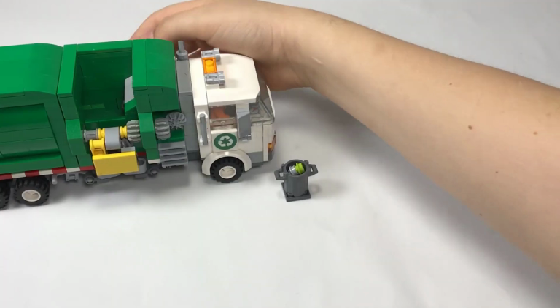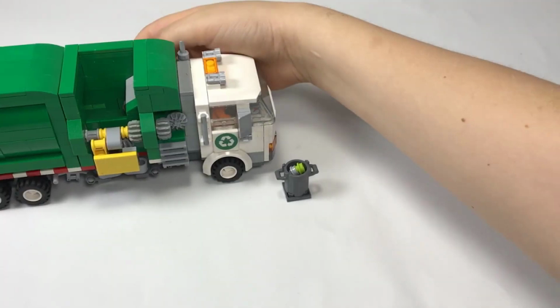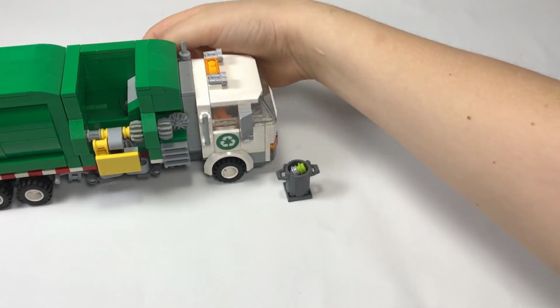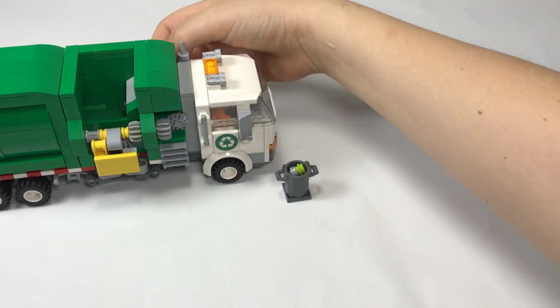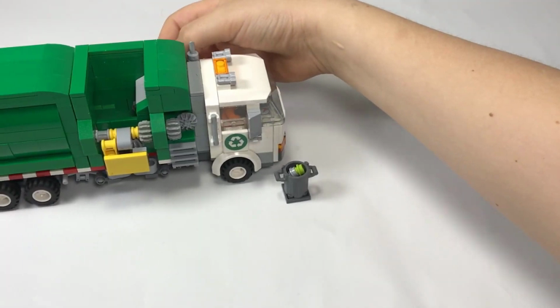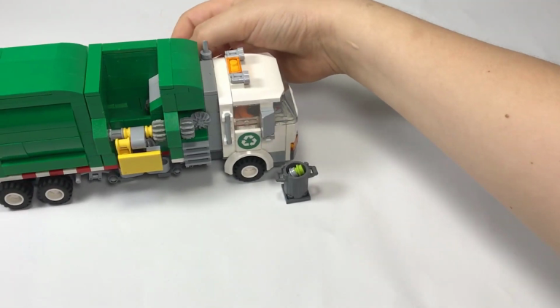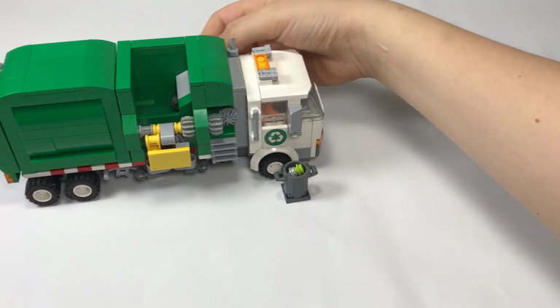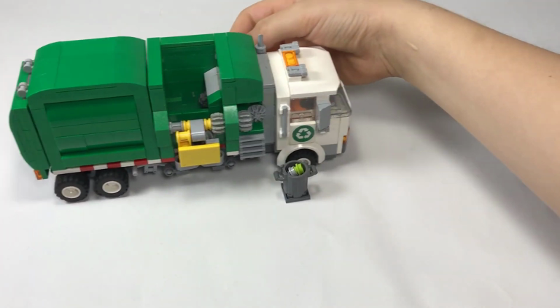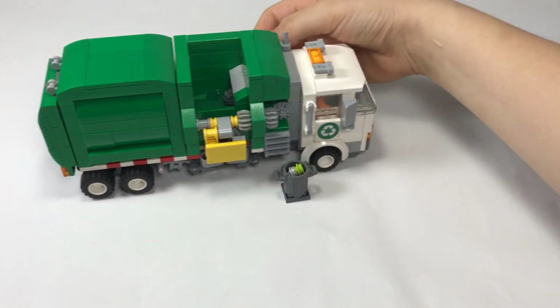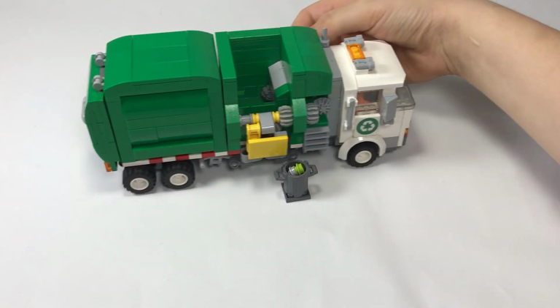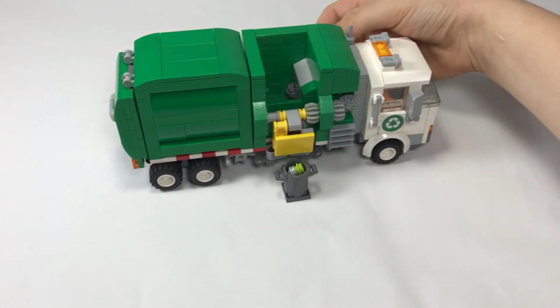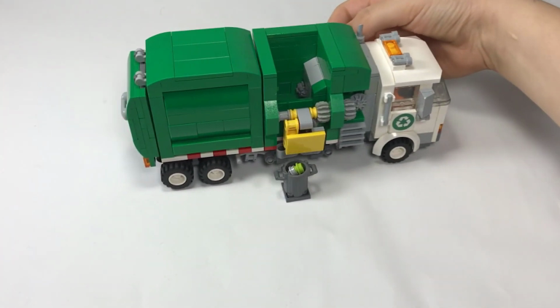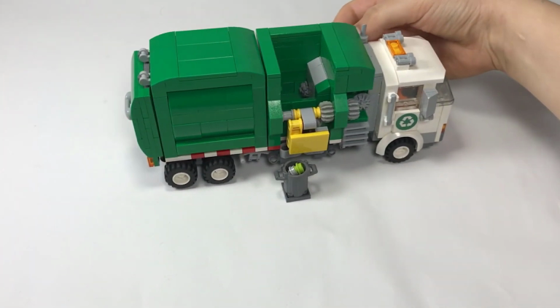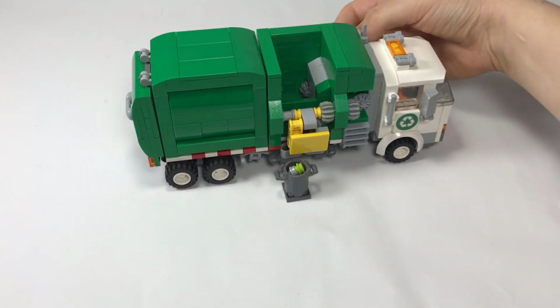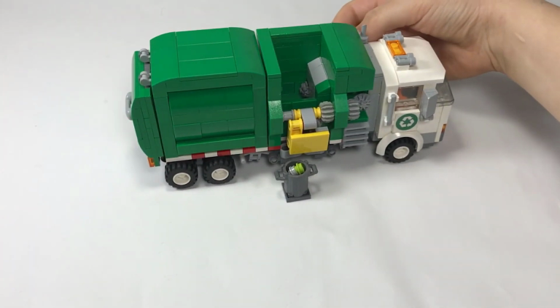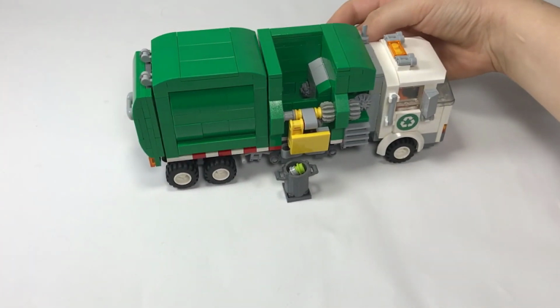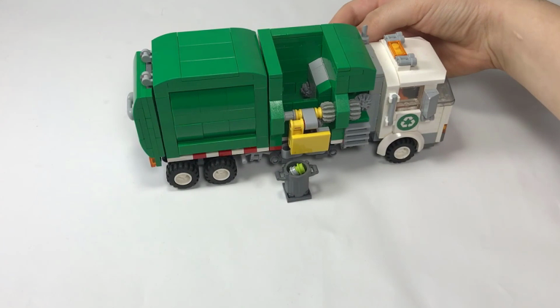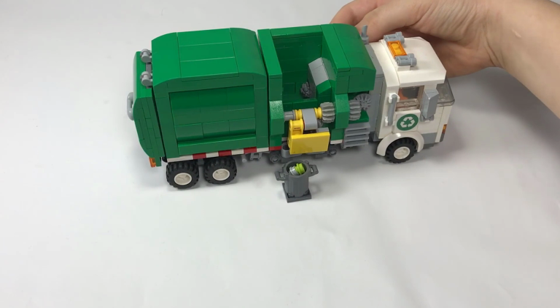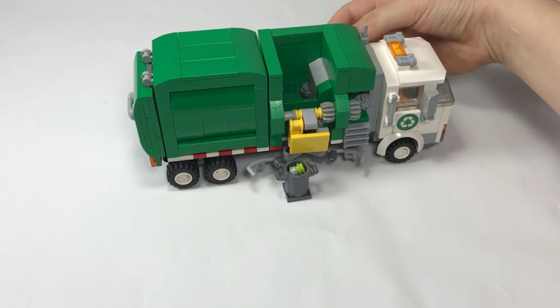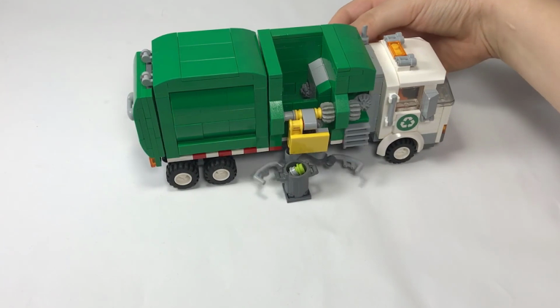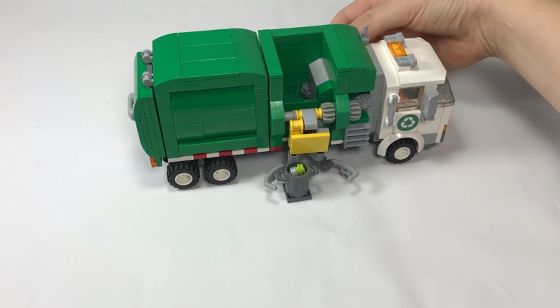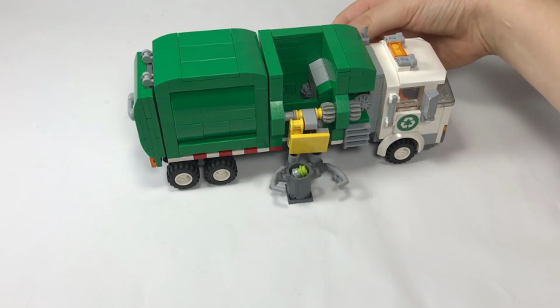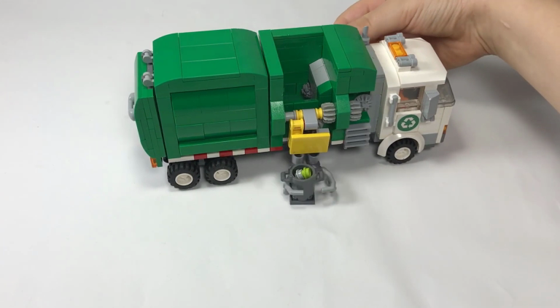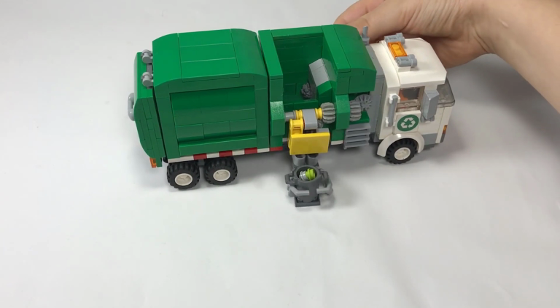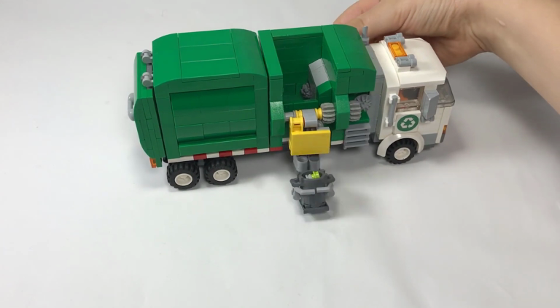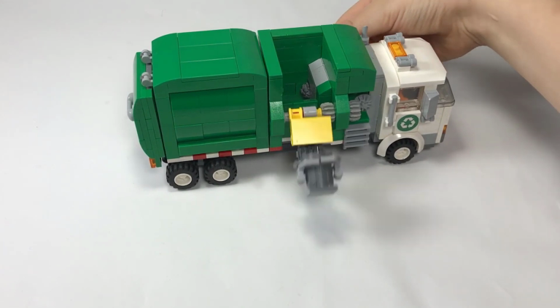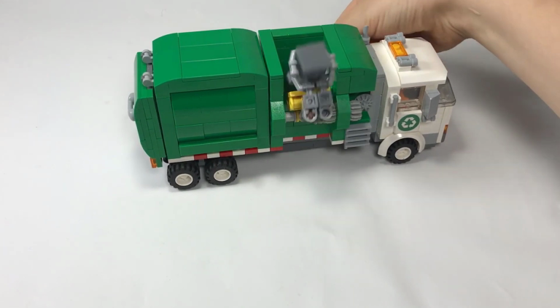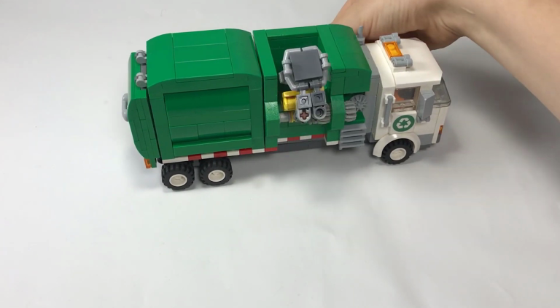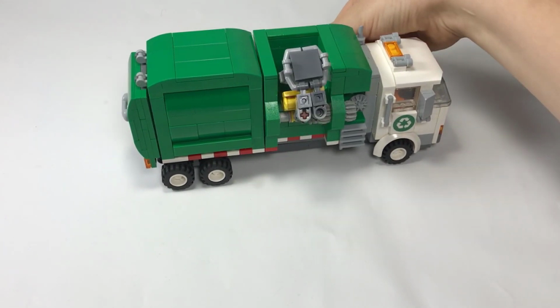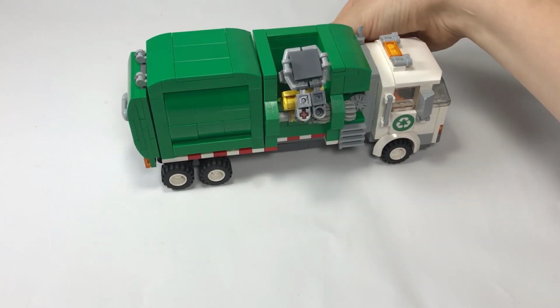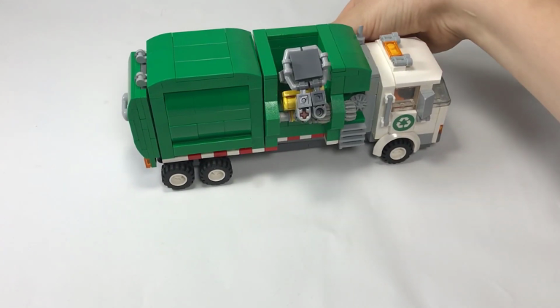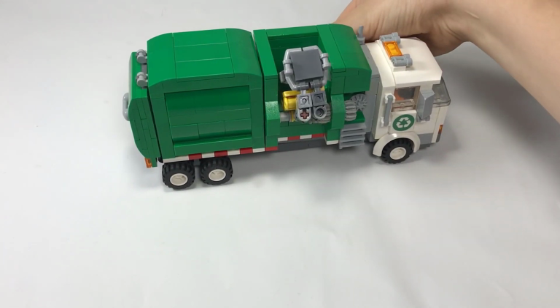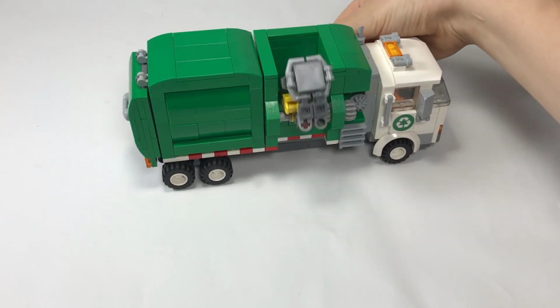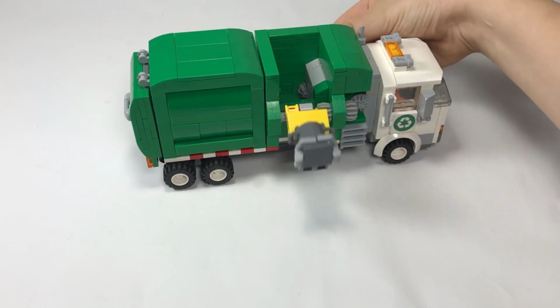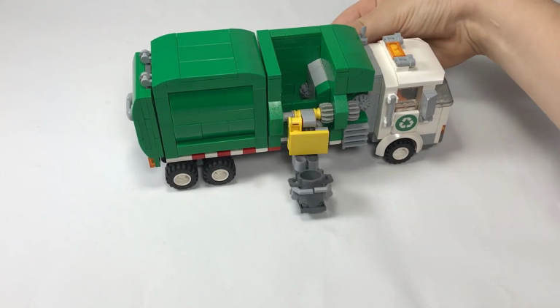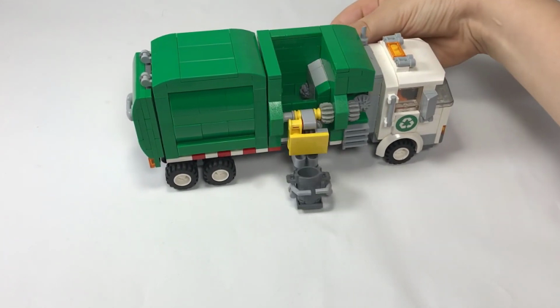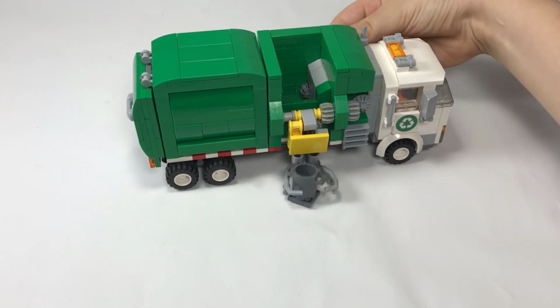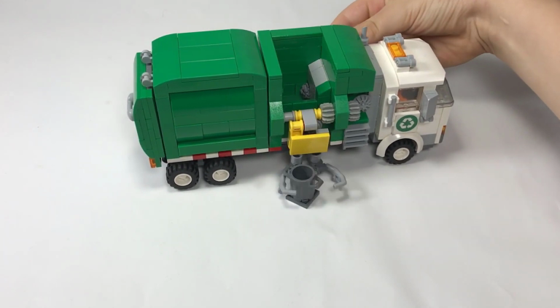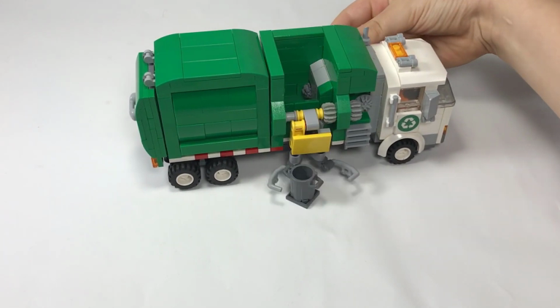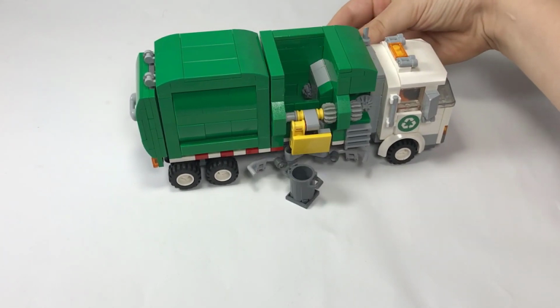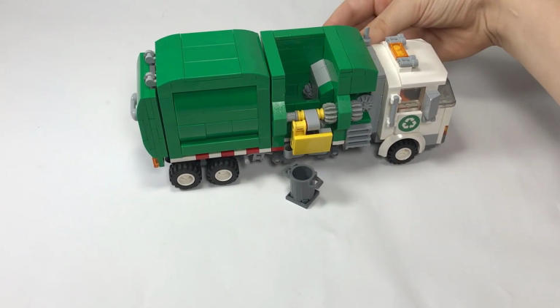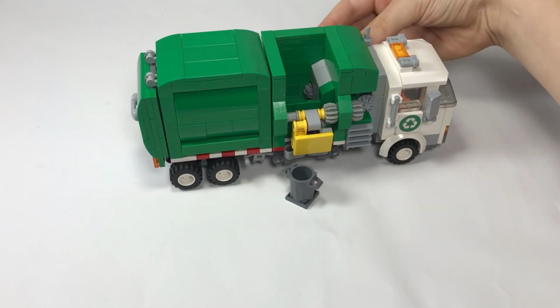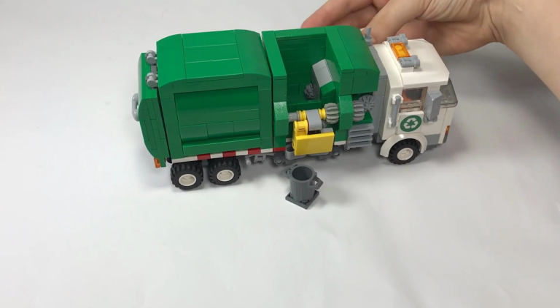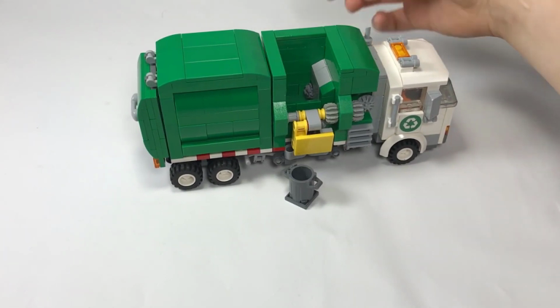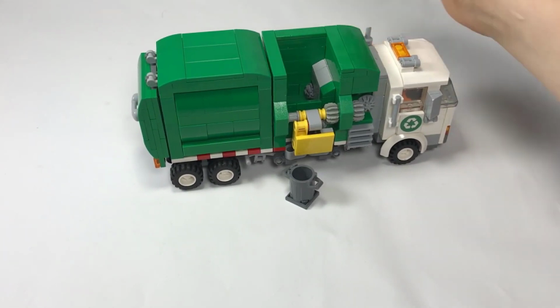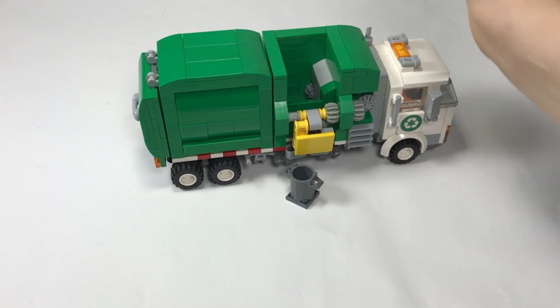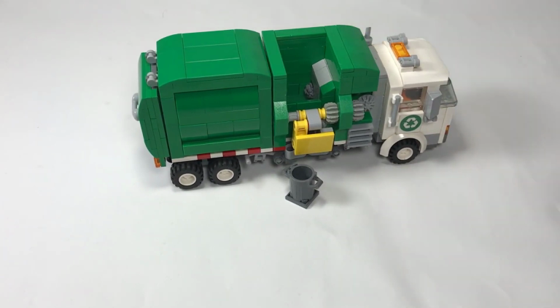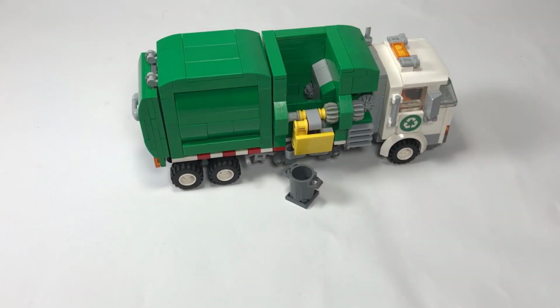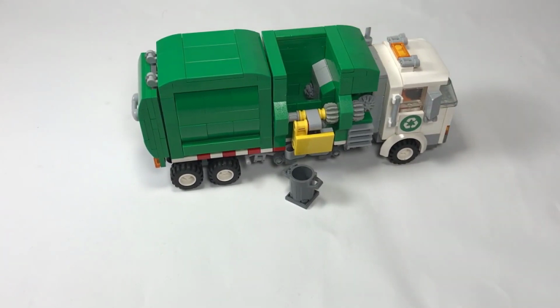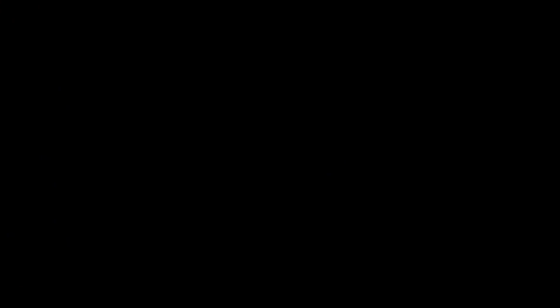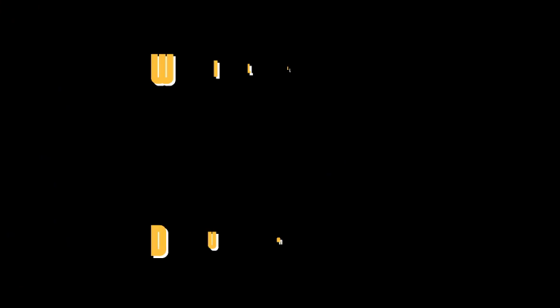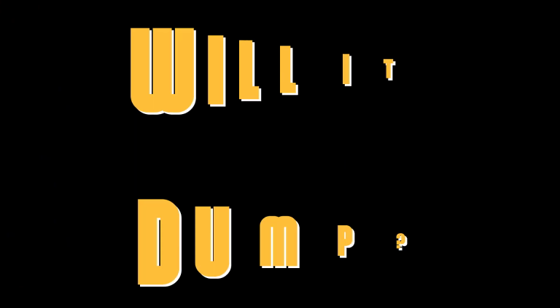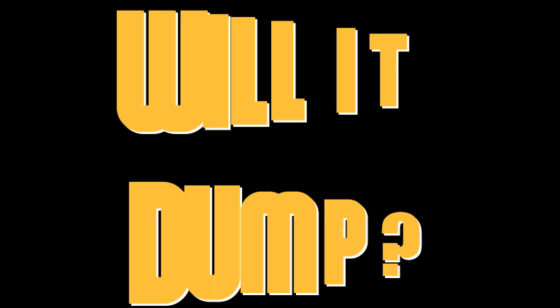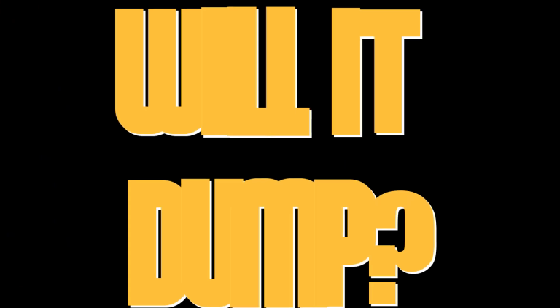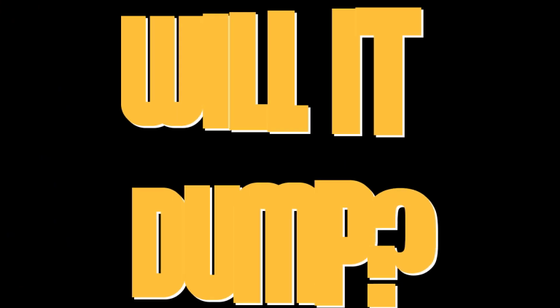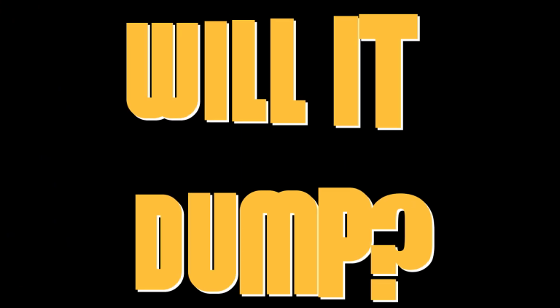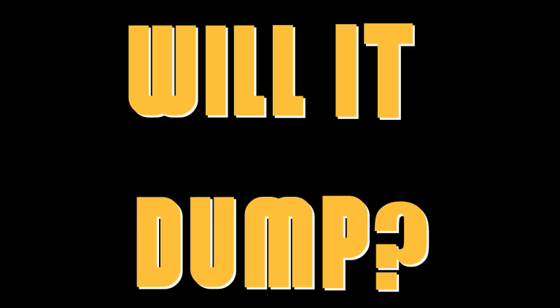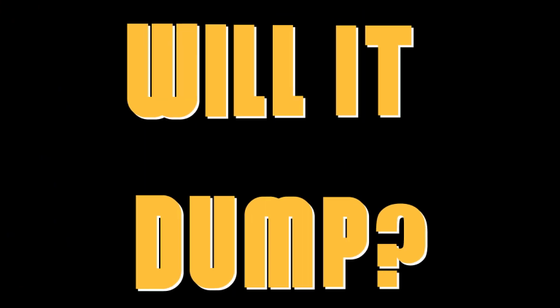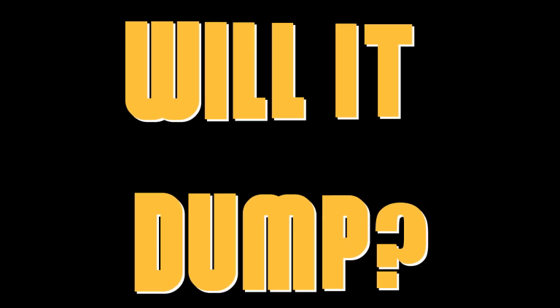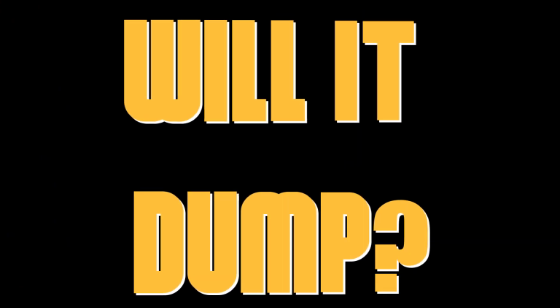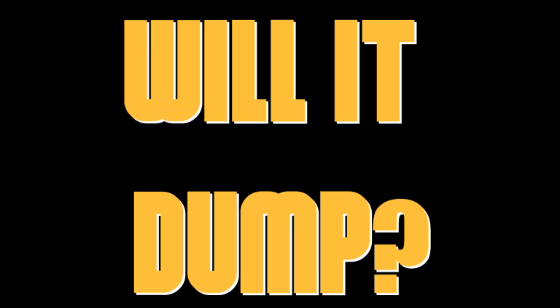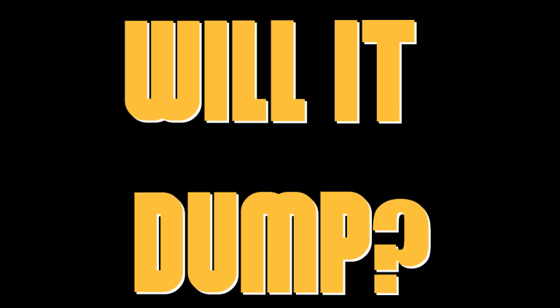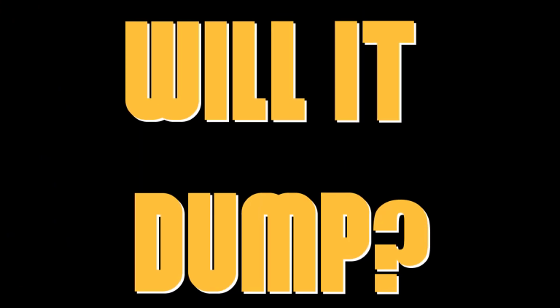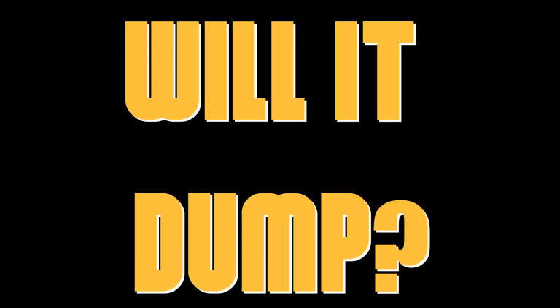Today, we're taking you behind-the-scenes to the U.S. Department of Energy to show you some of our most important testing — will it dump?